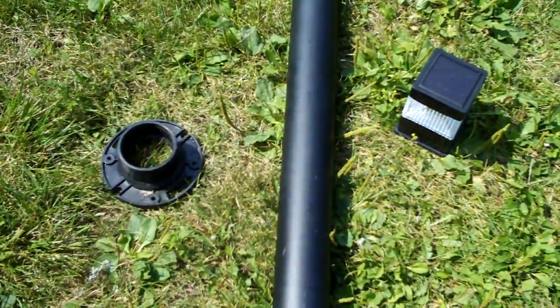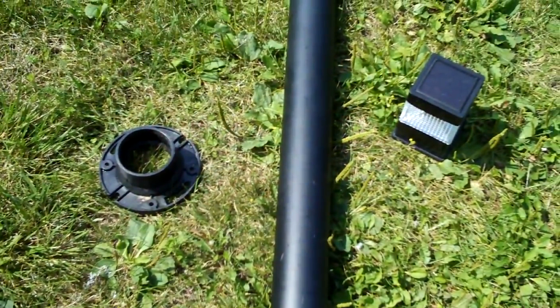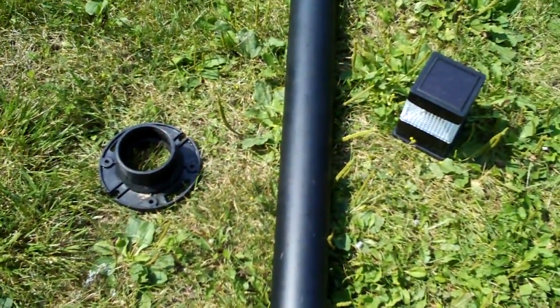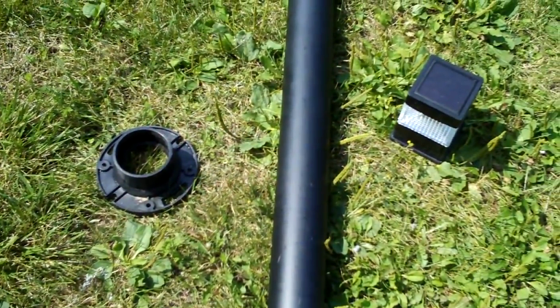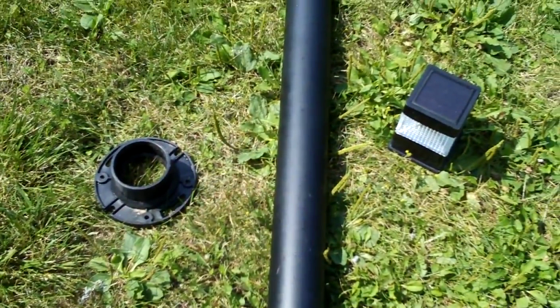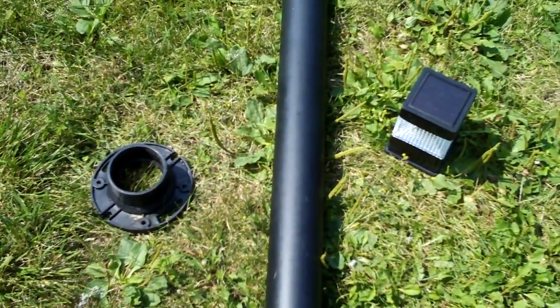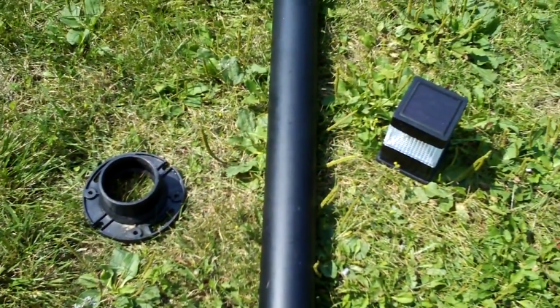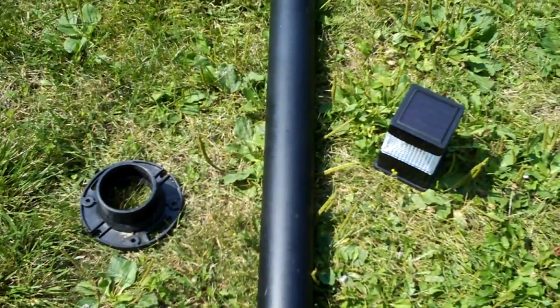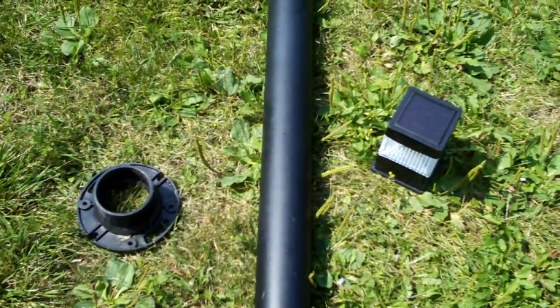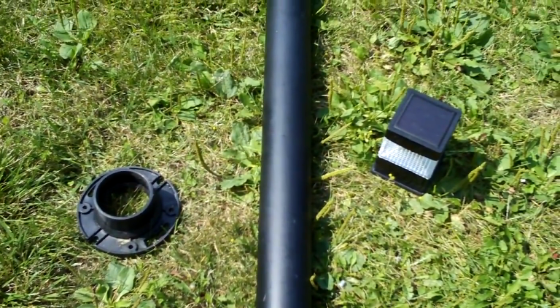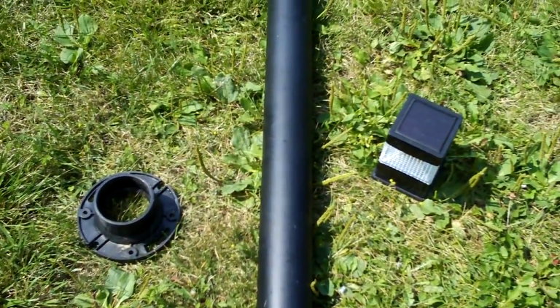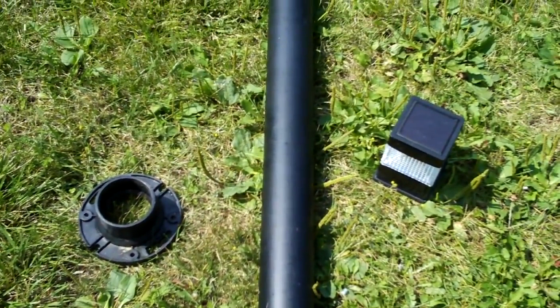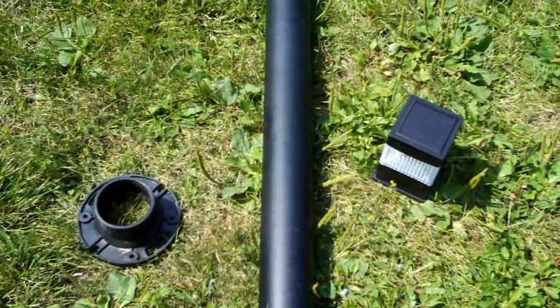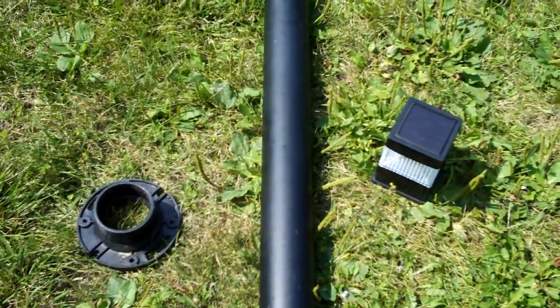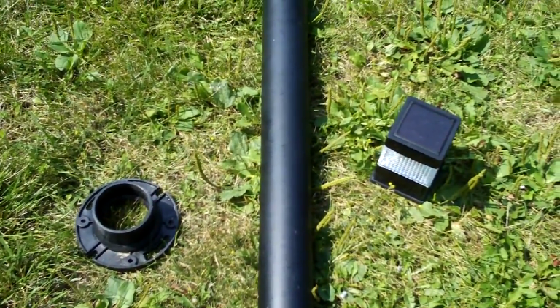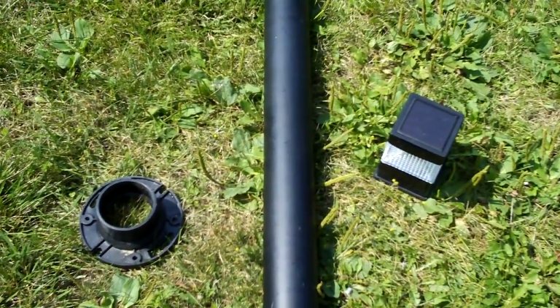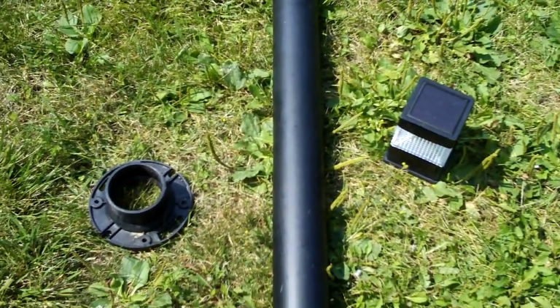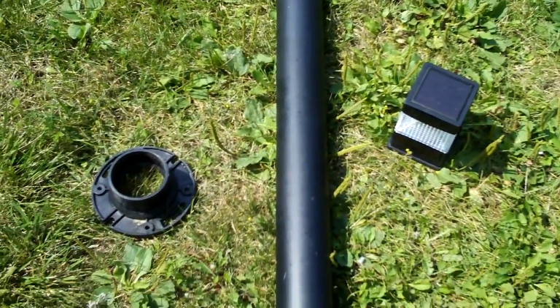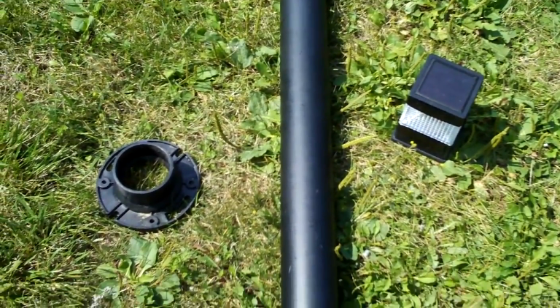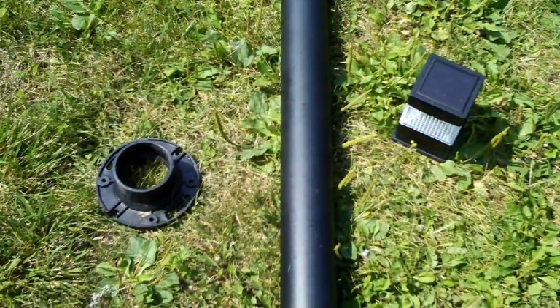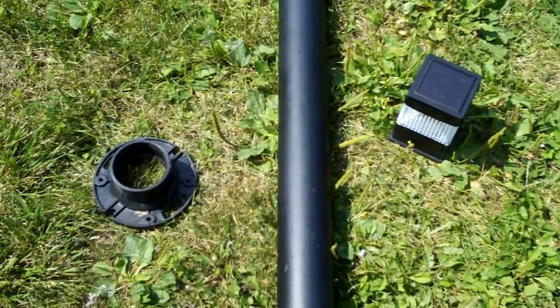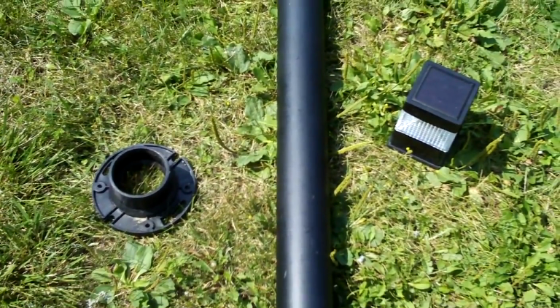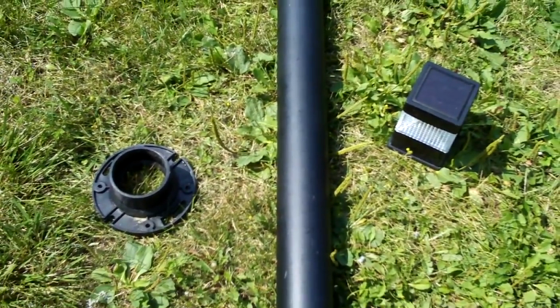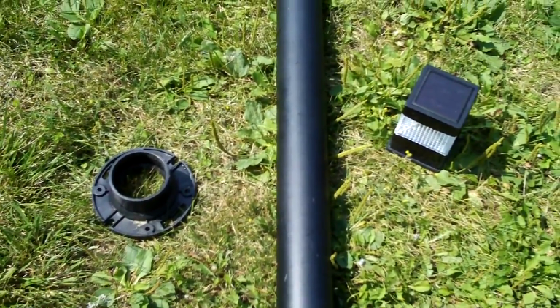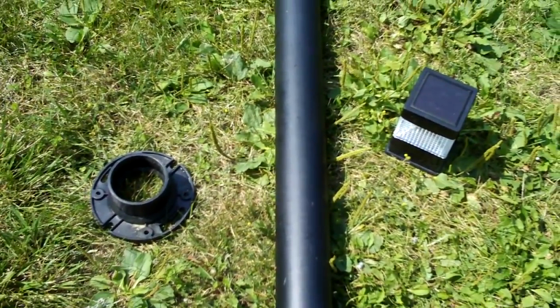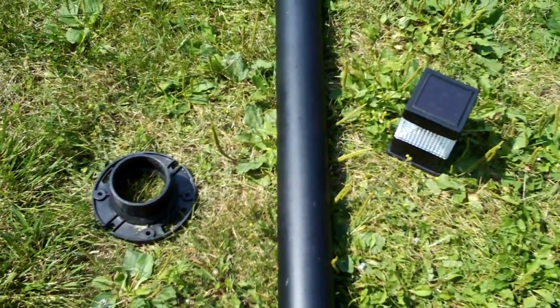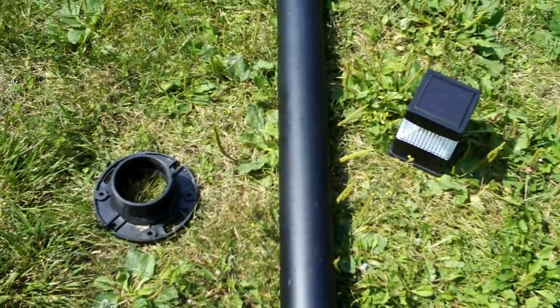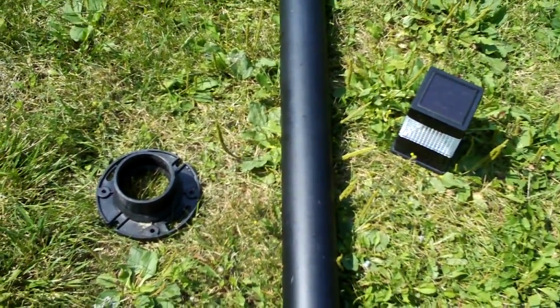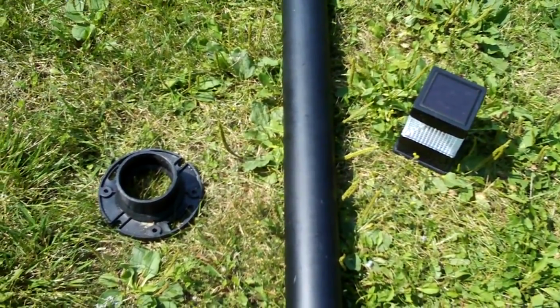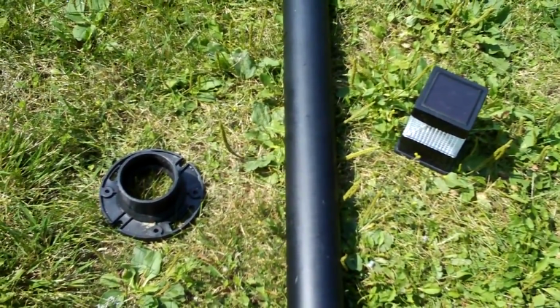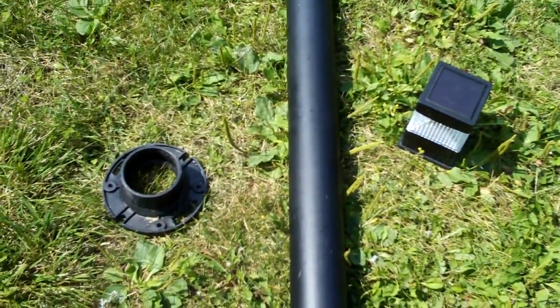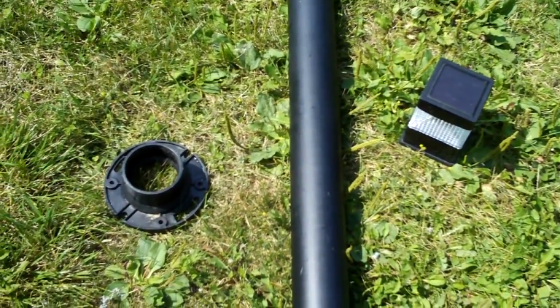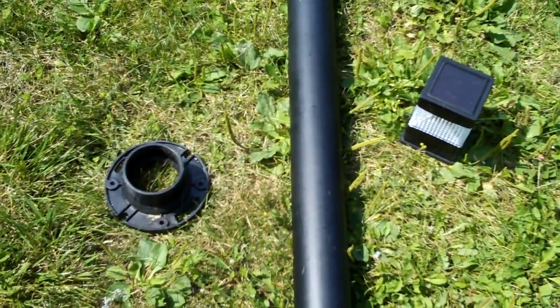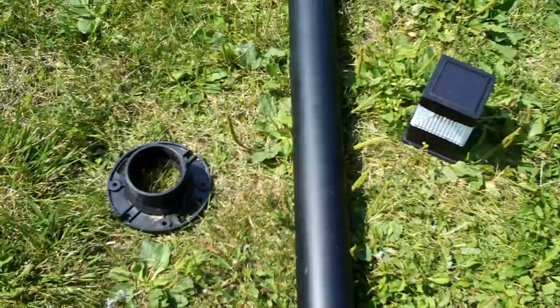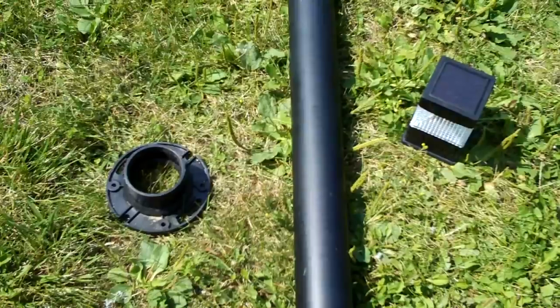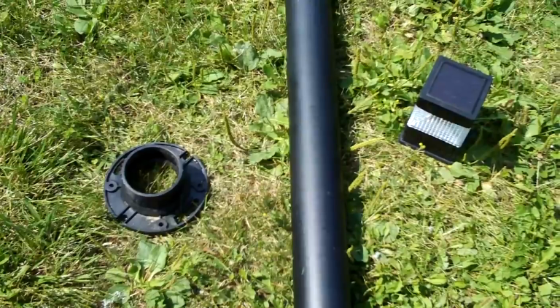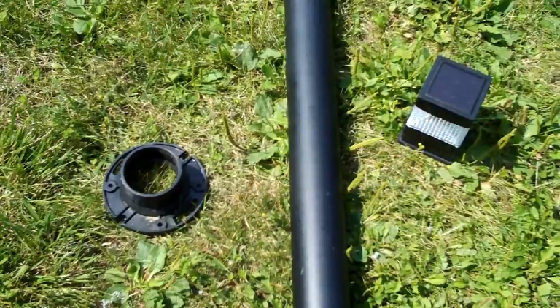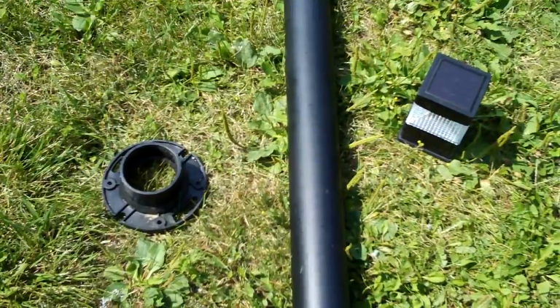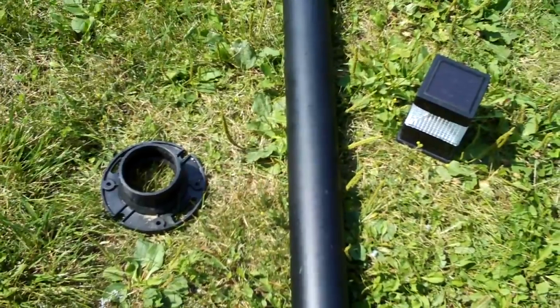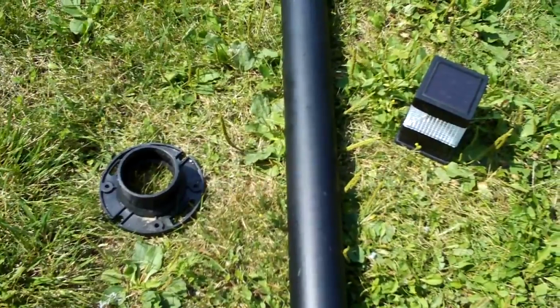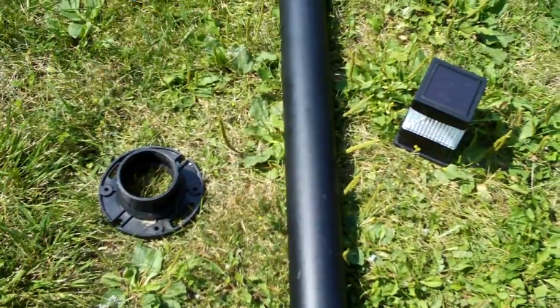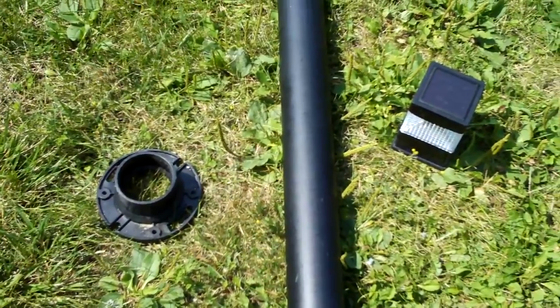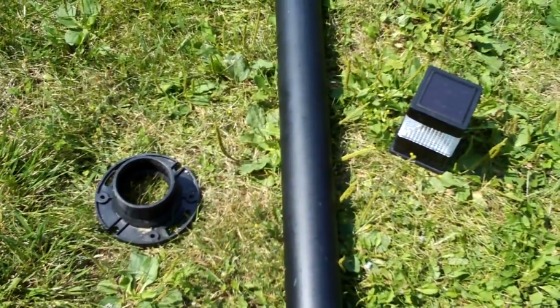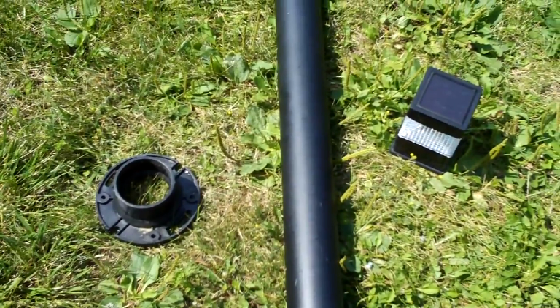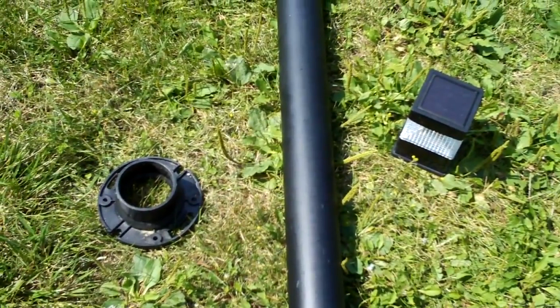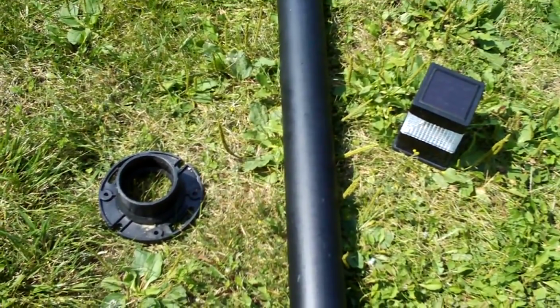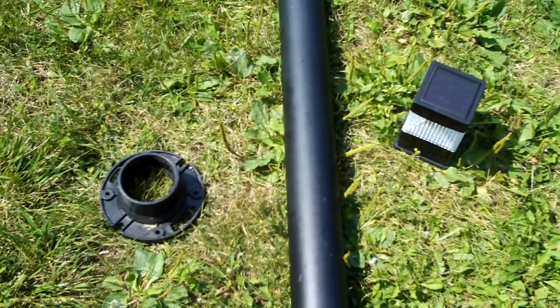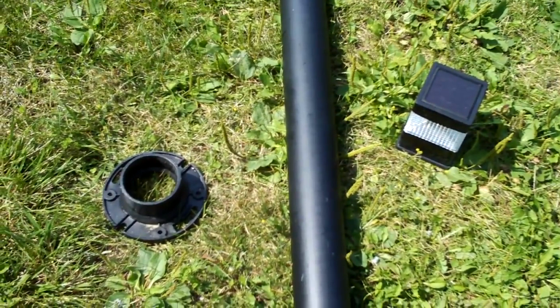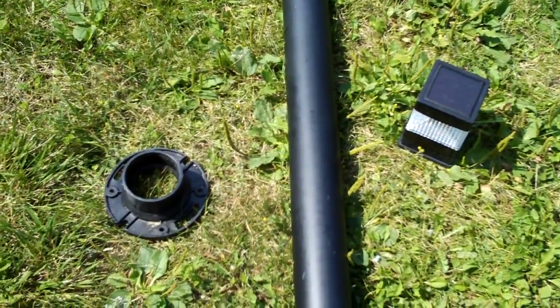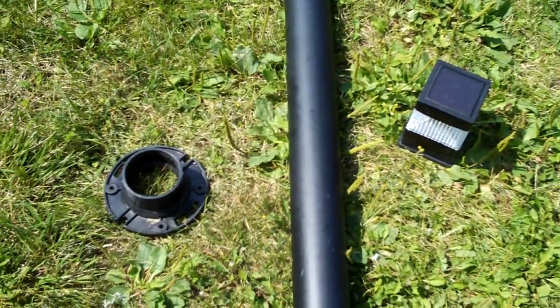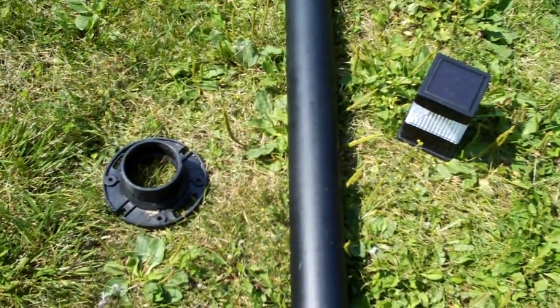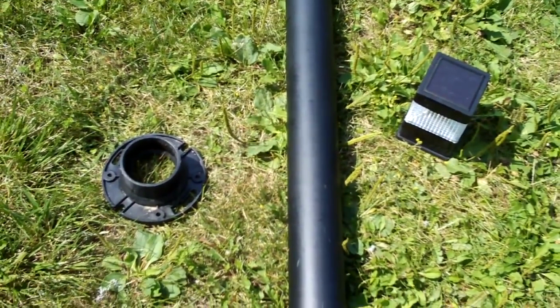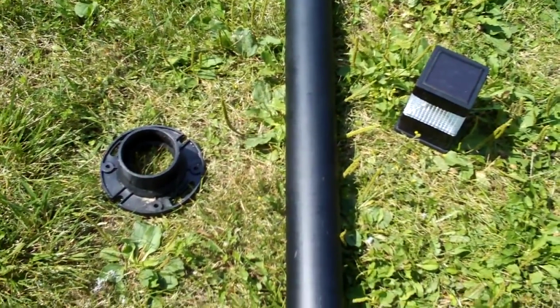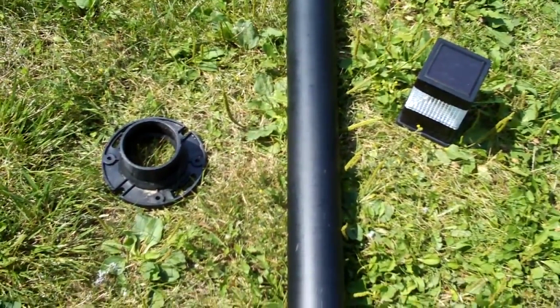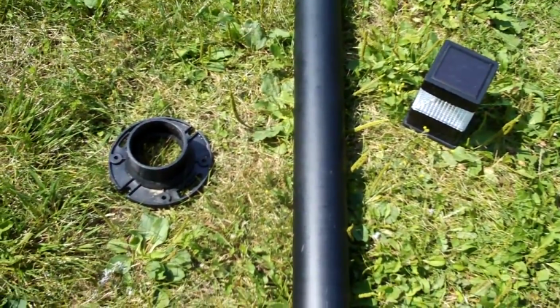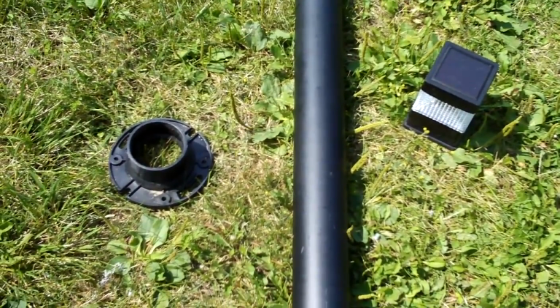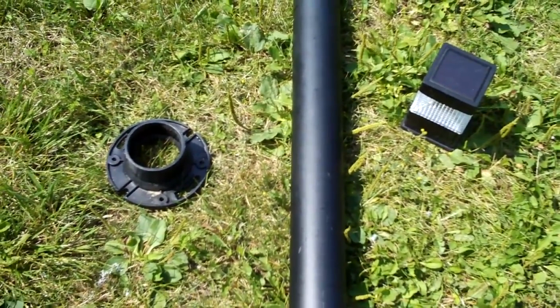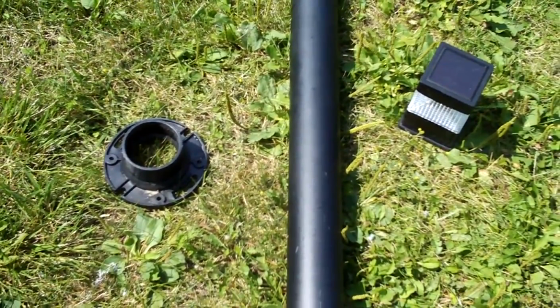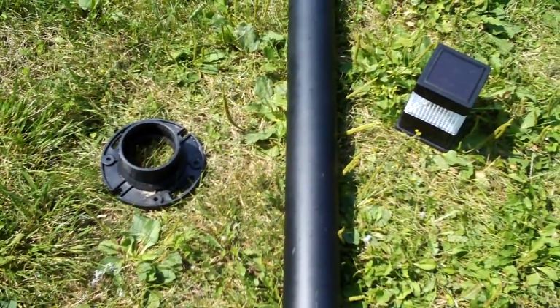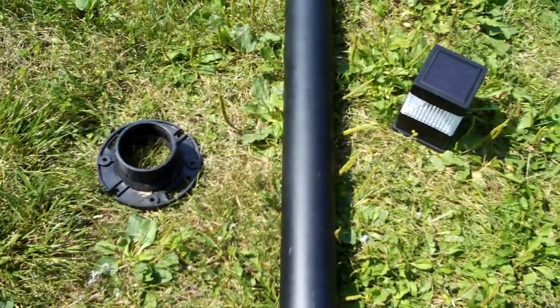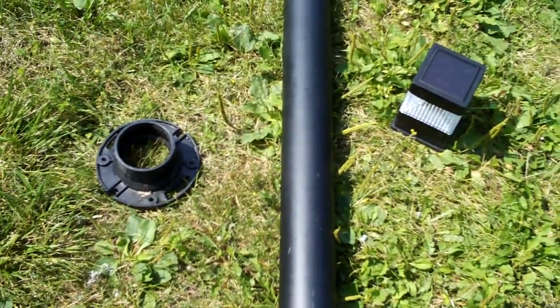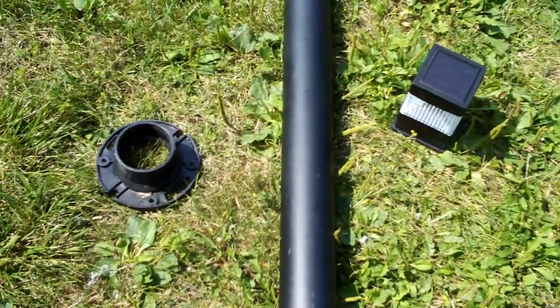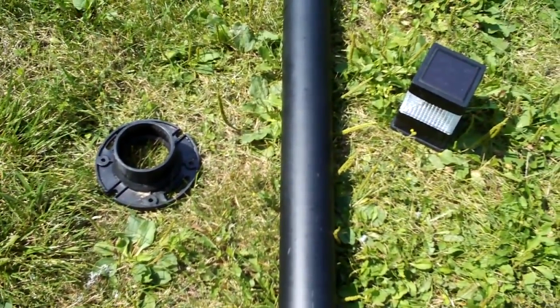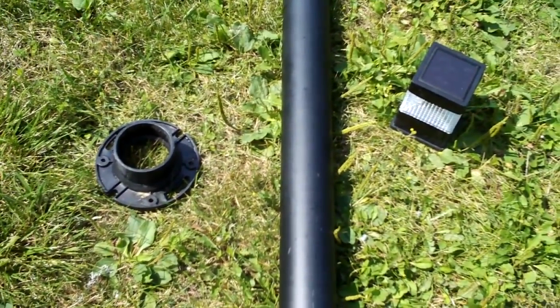Greetings fellow viewers. I've been getting some questions on how I built my solar lamp, so I thought I'd walk you through that process today.